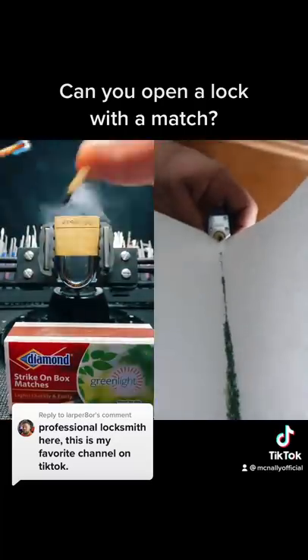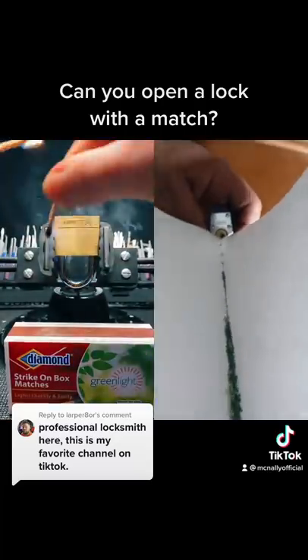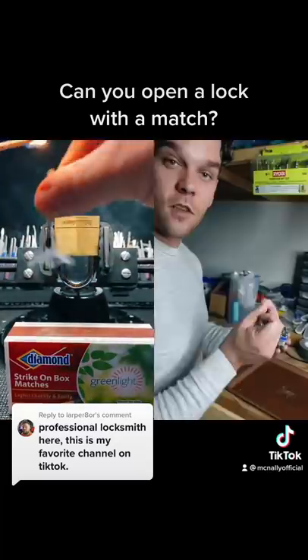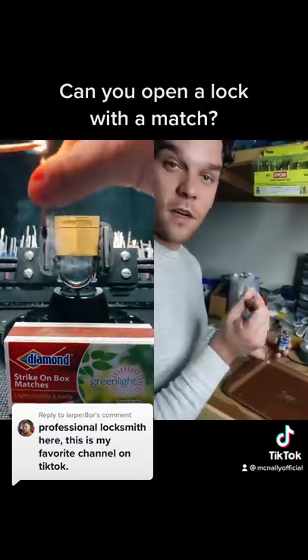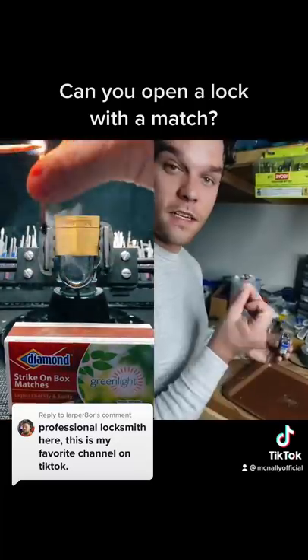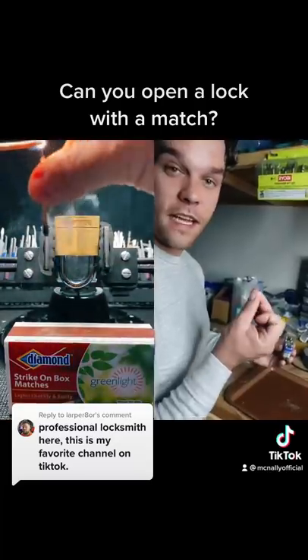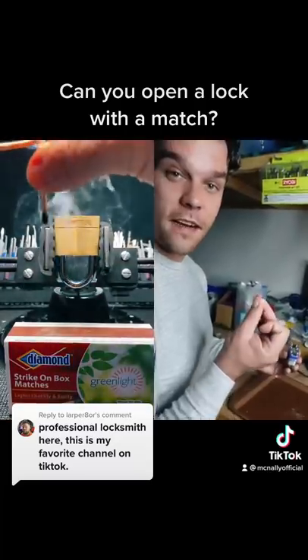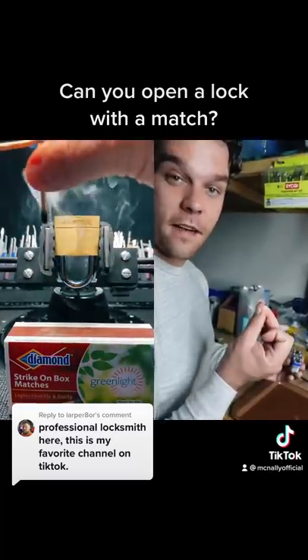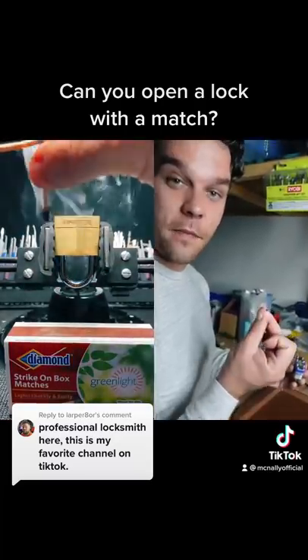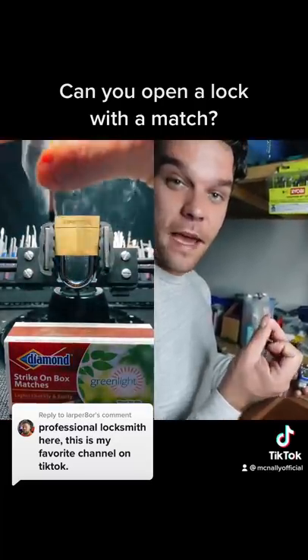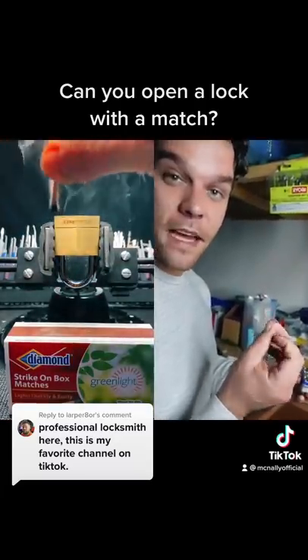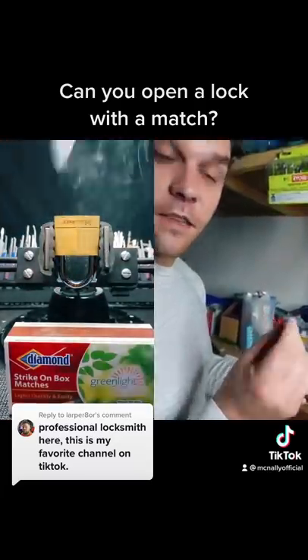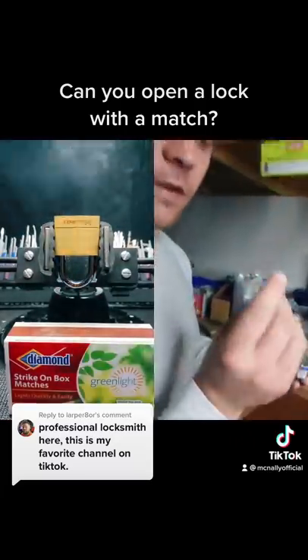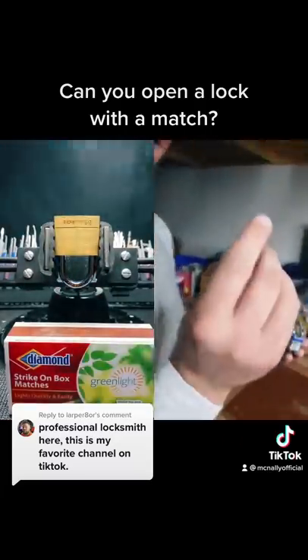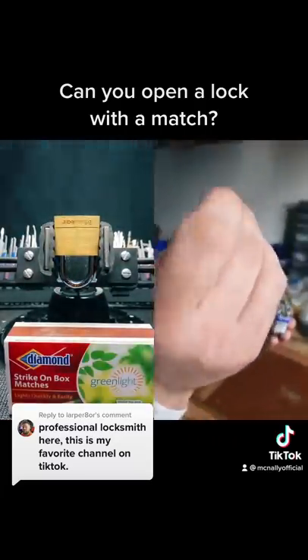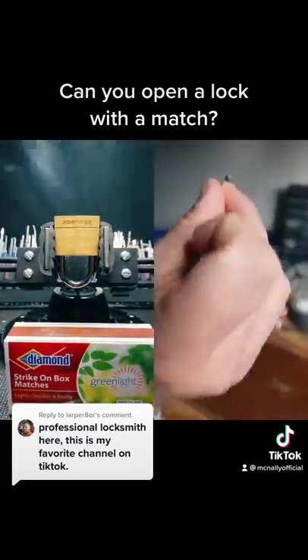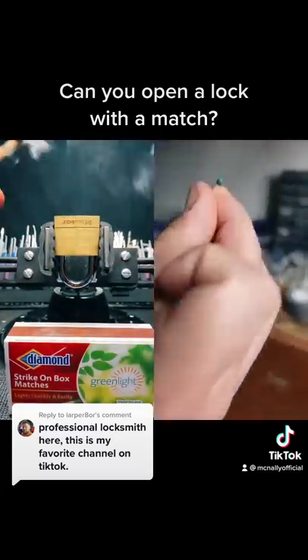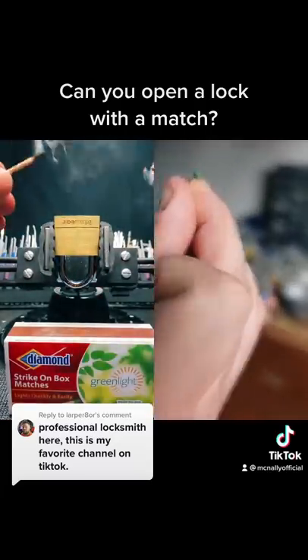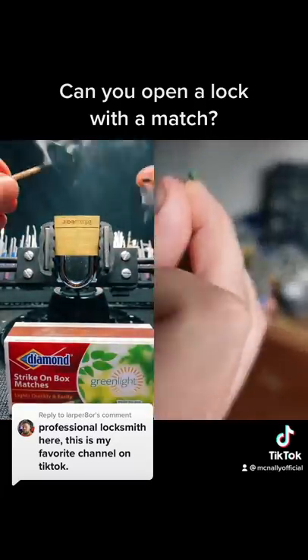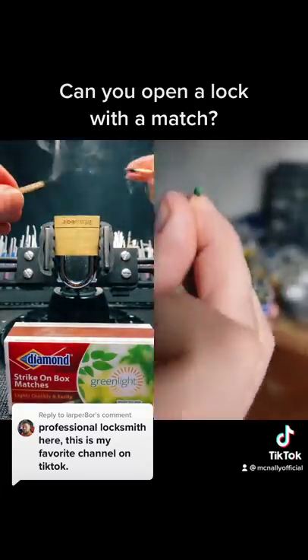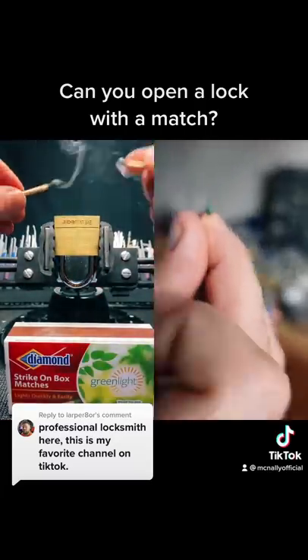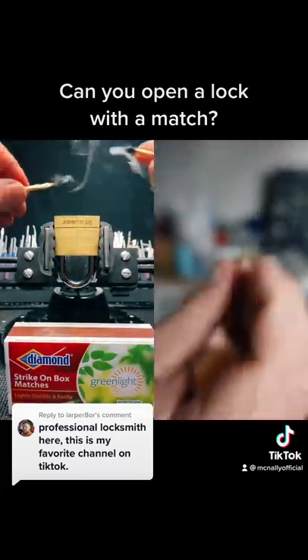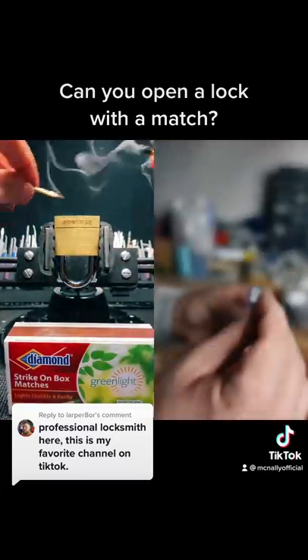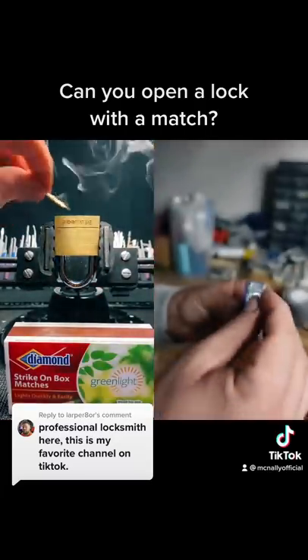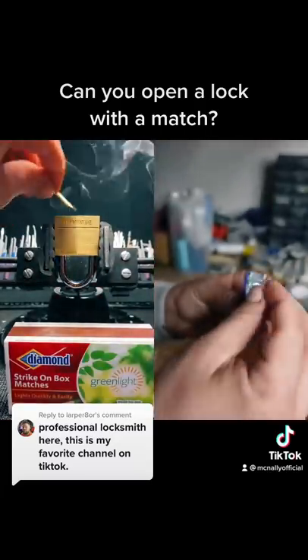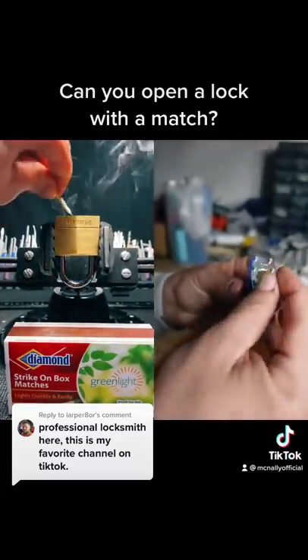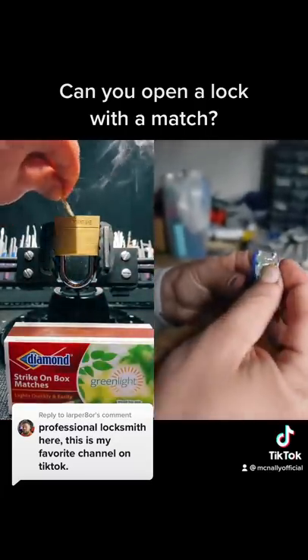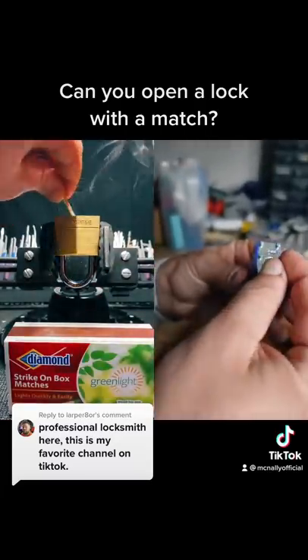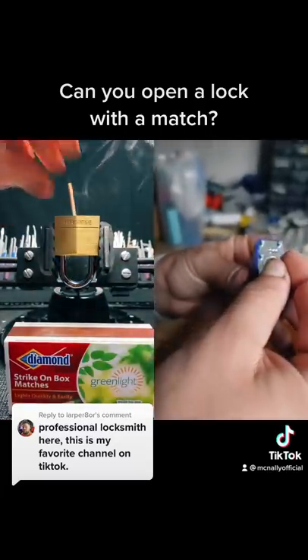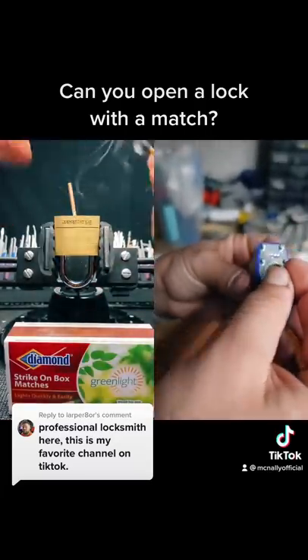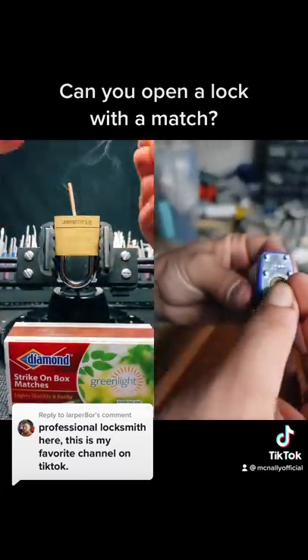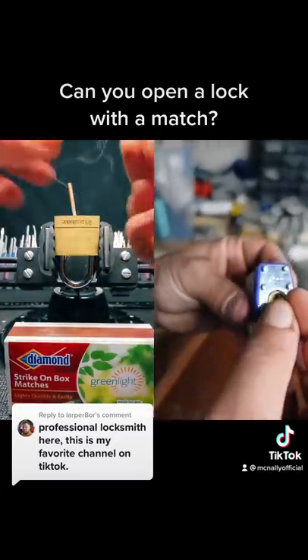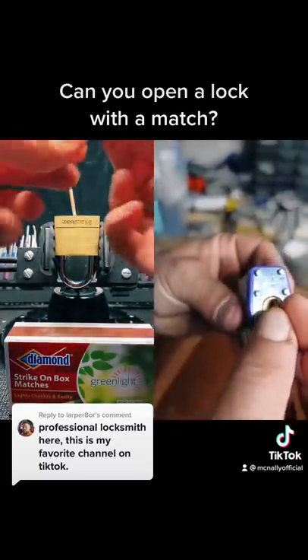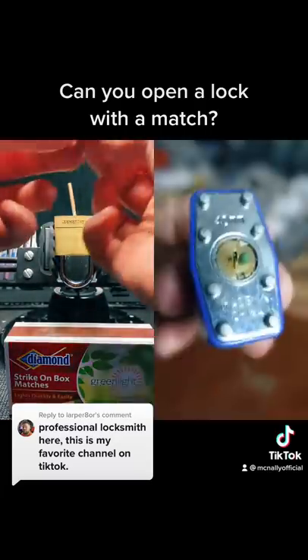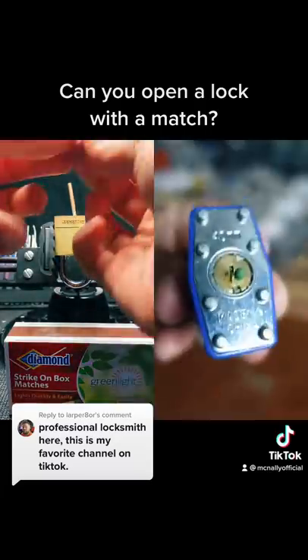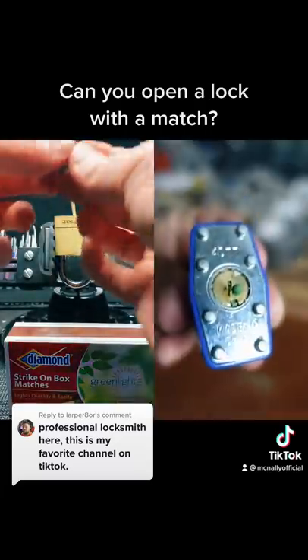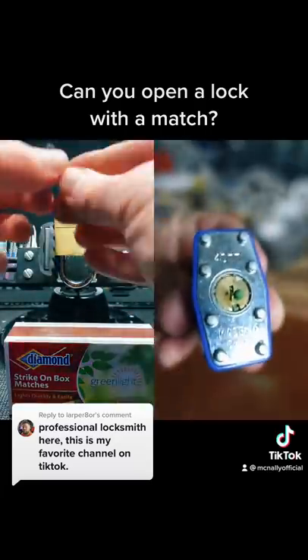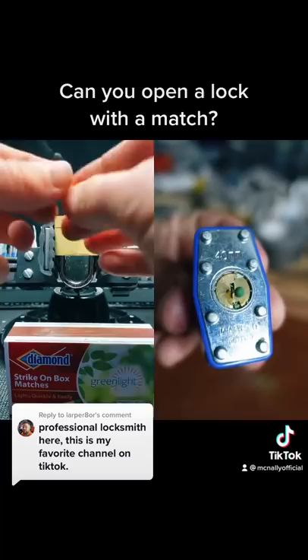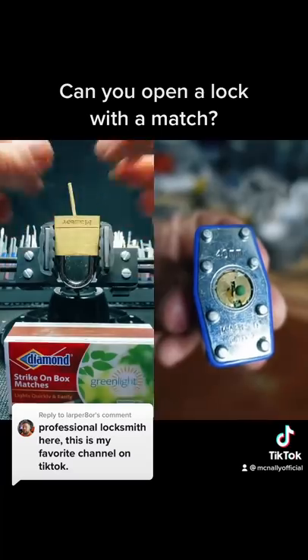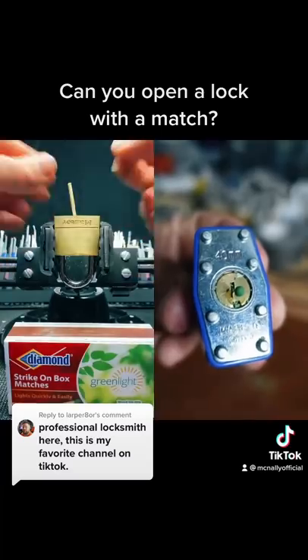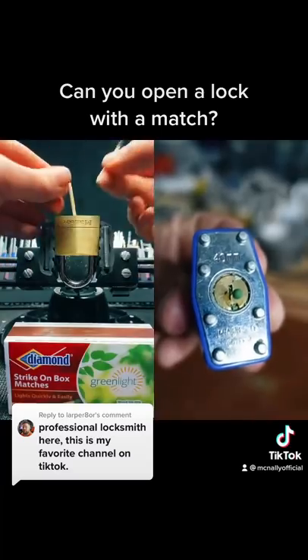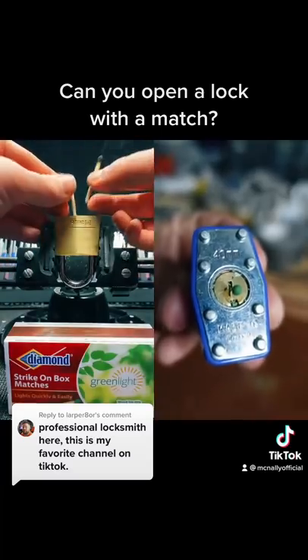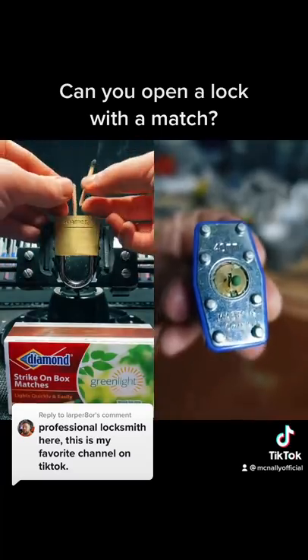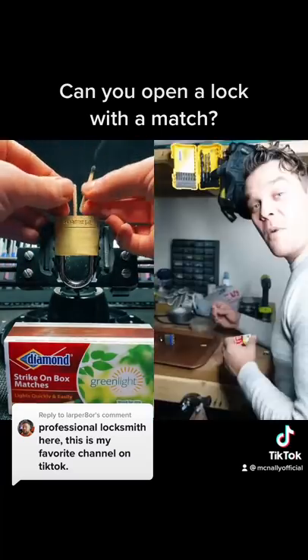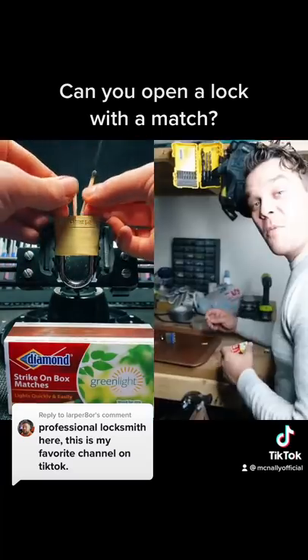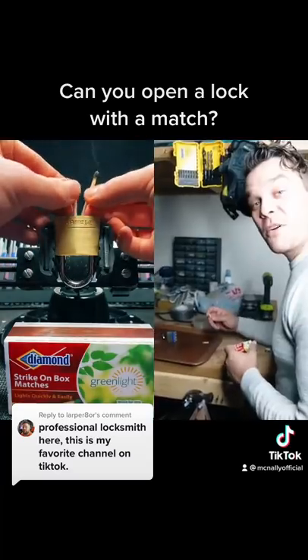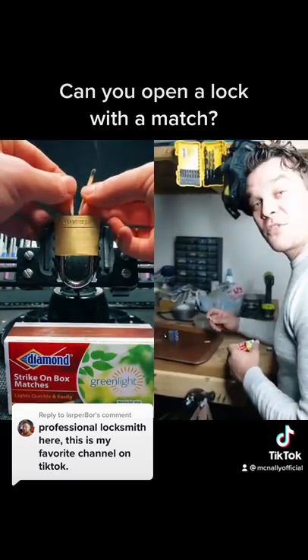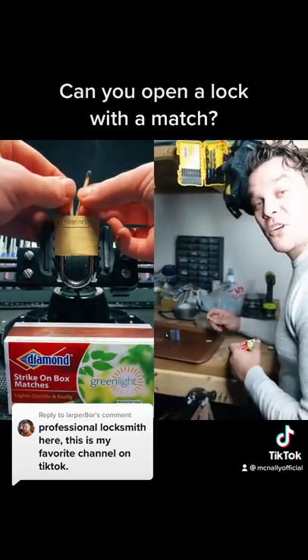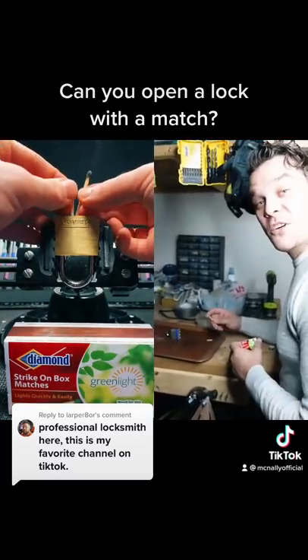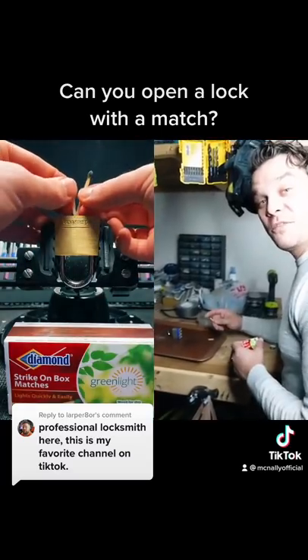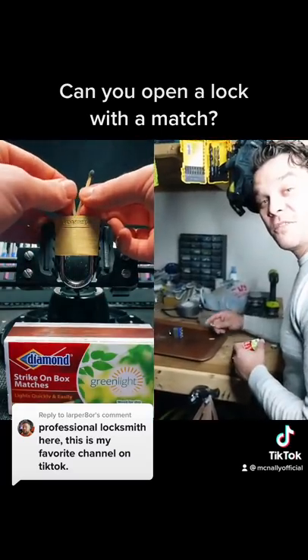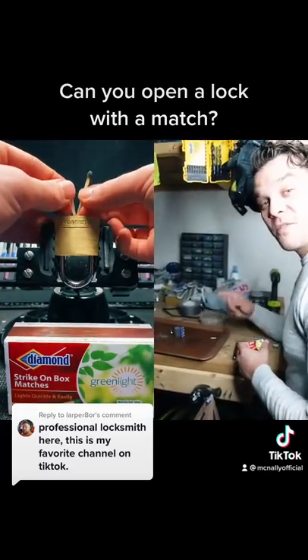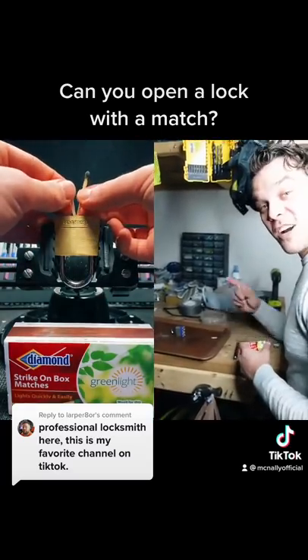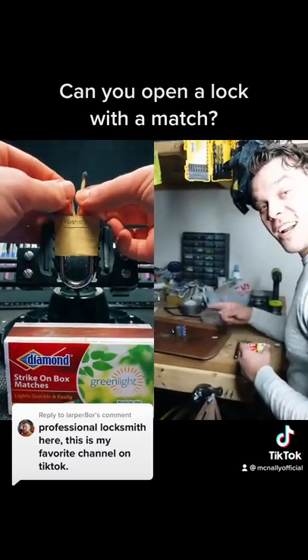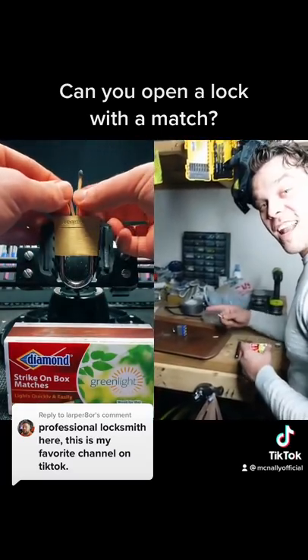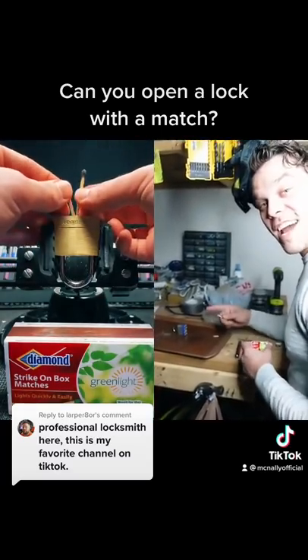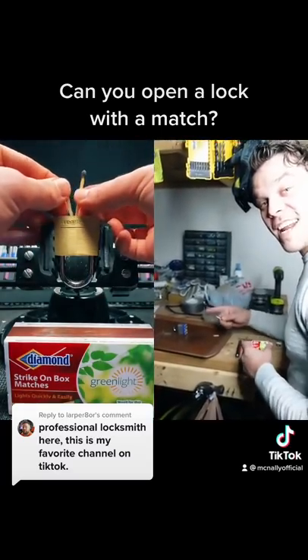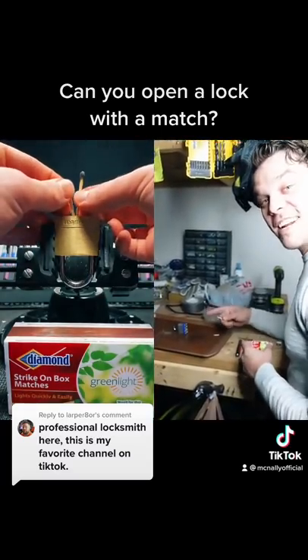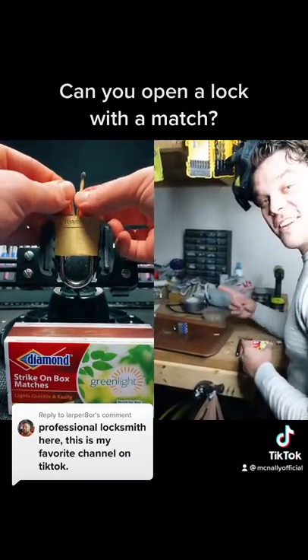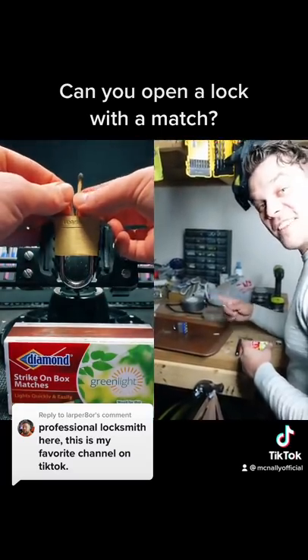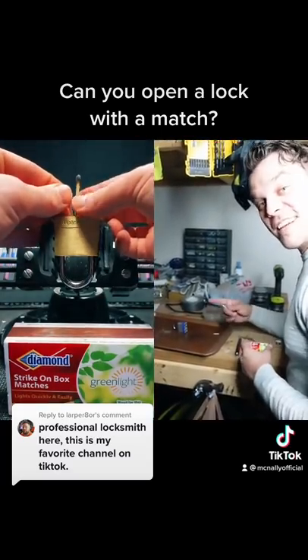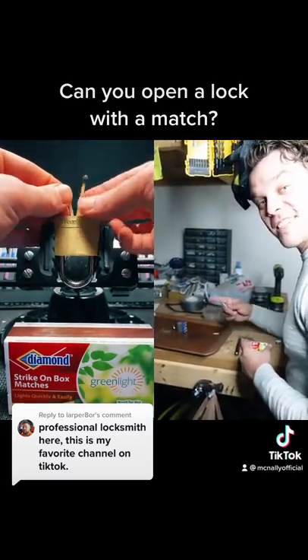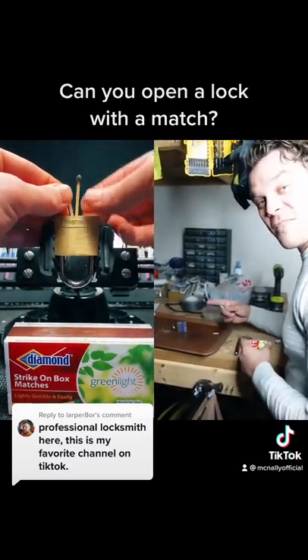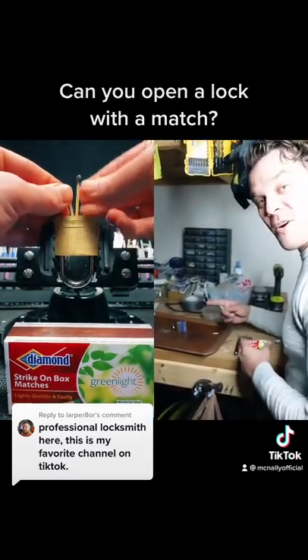So we're going to take another match and take this part and stick it into the lock right here. Moment of truth — we're going to light it. Do you think it's going to work?